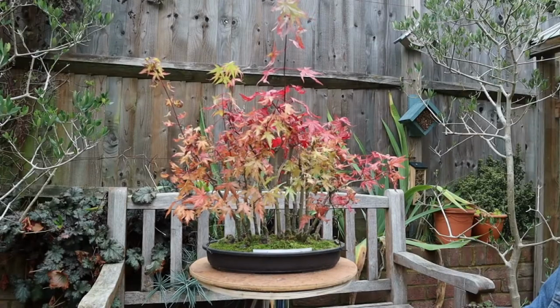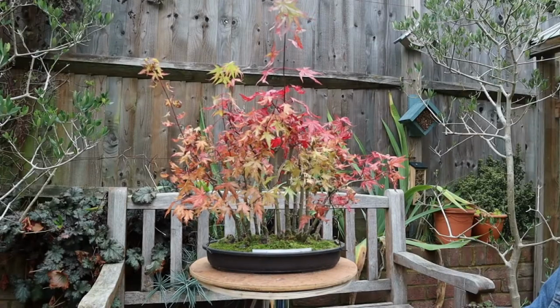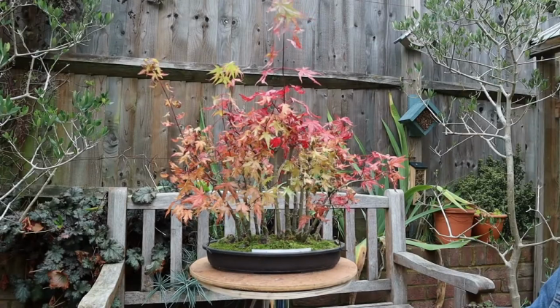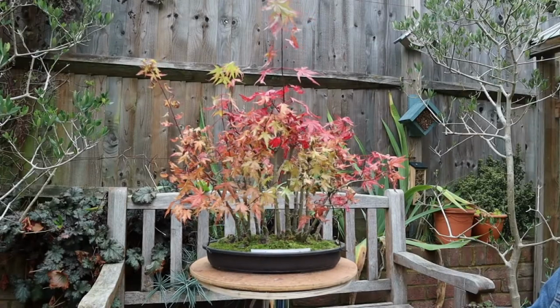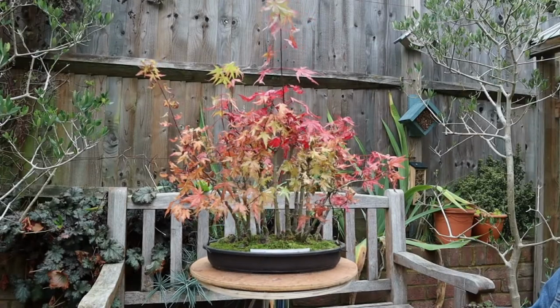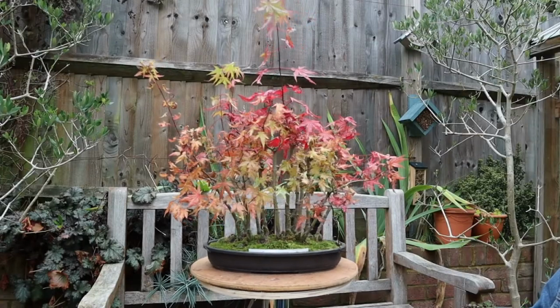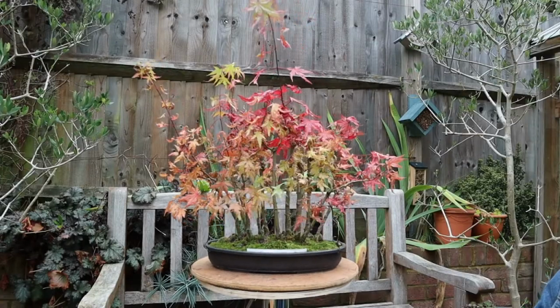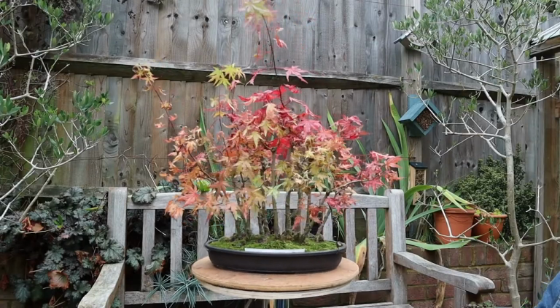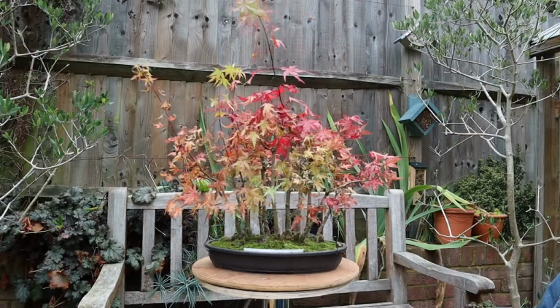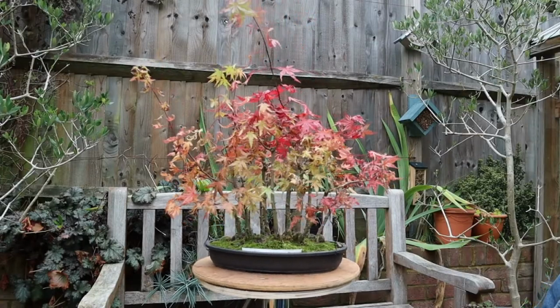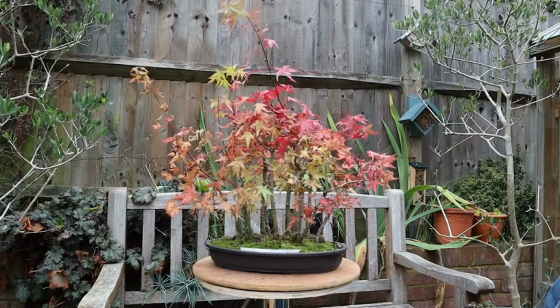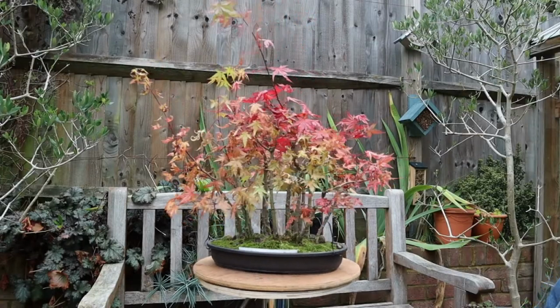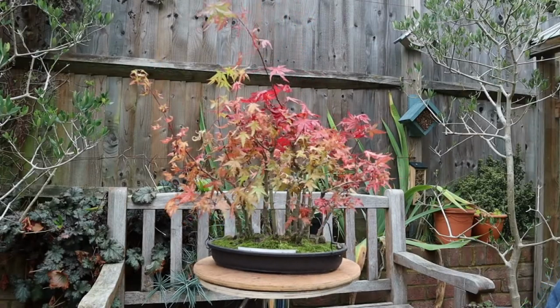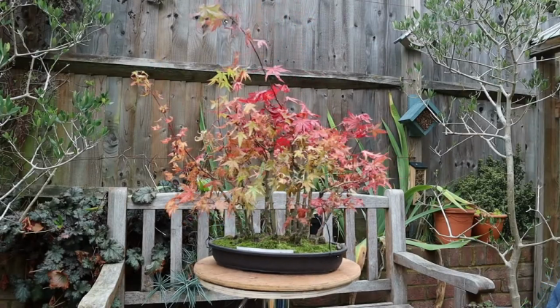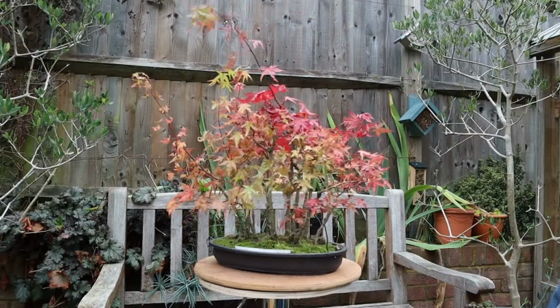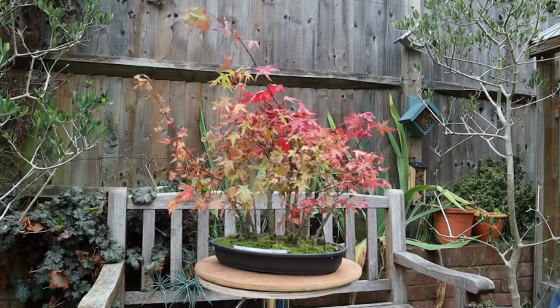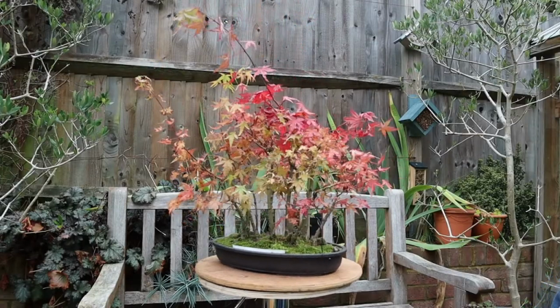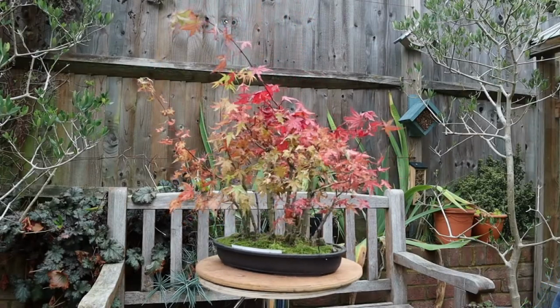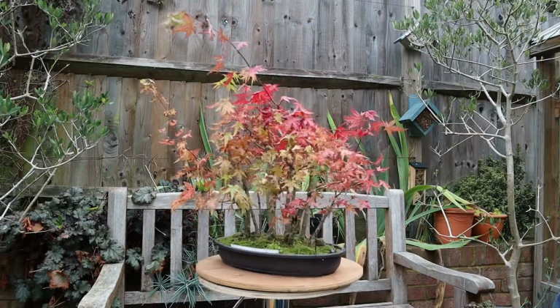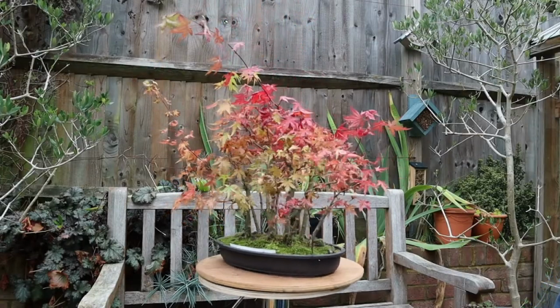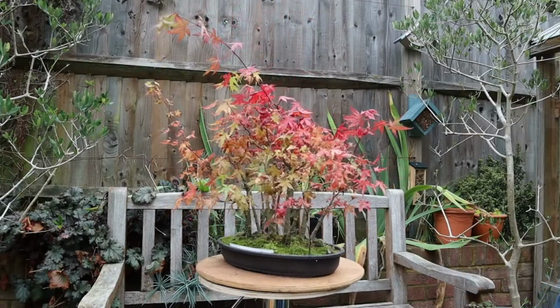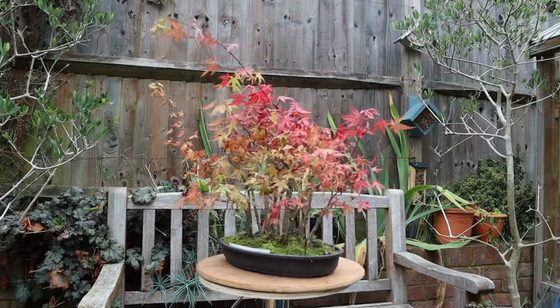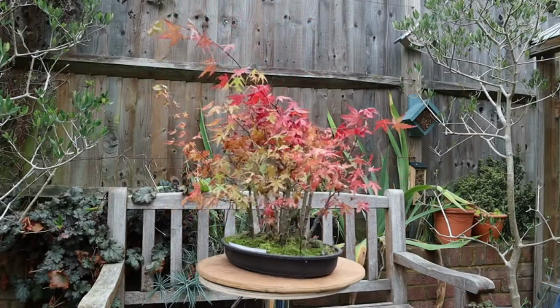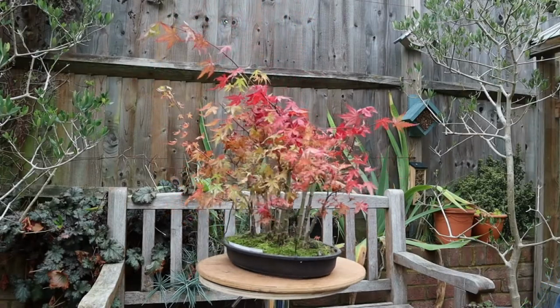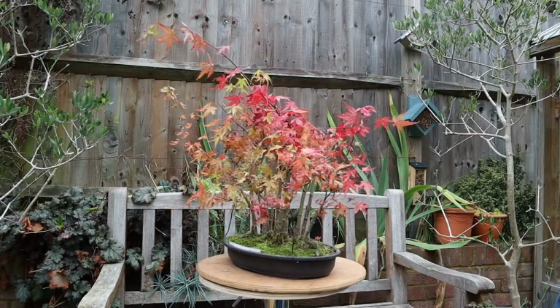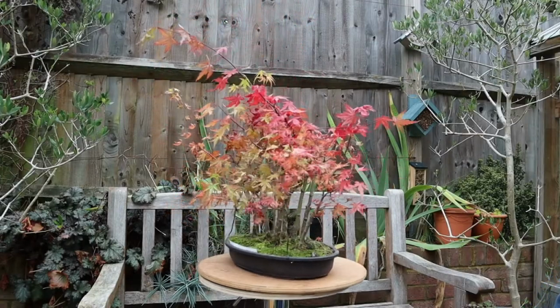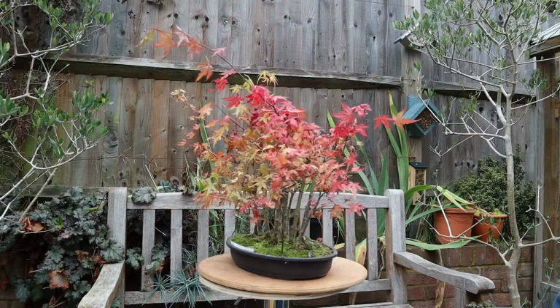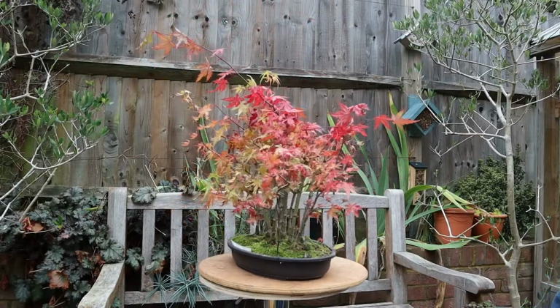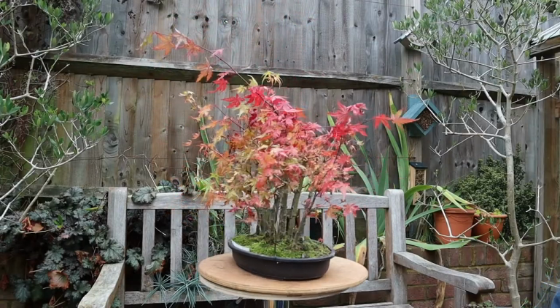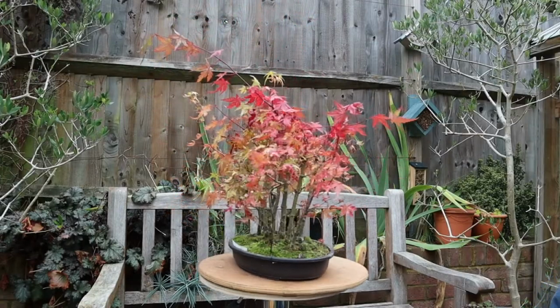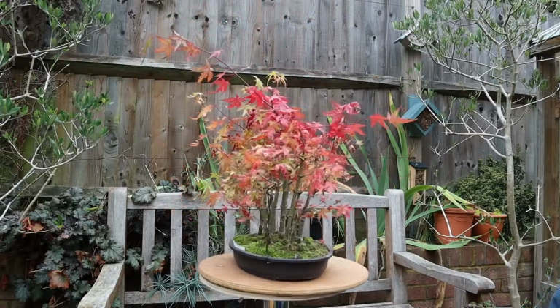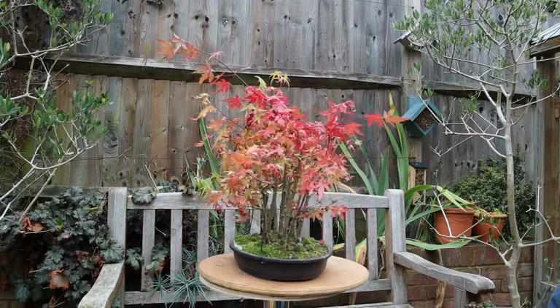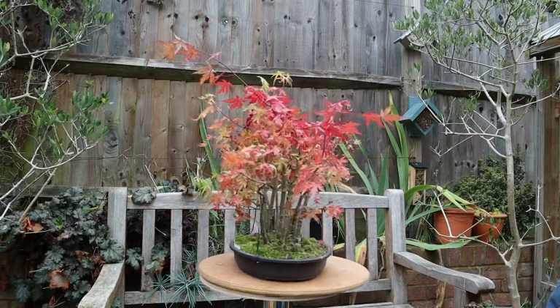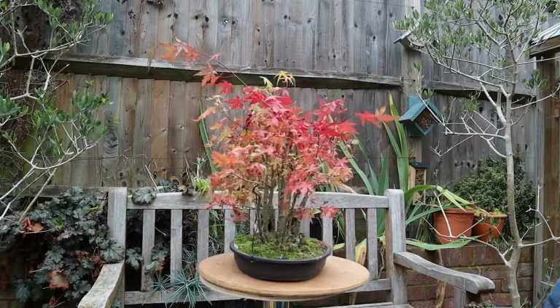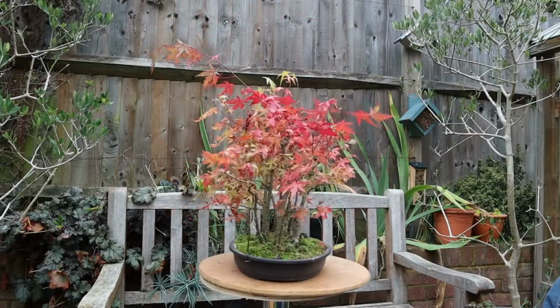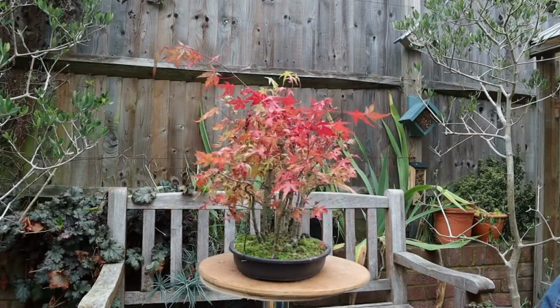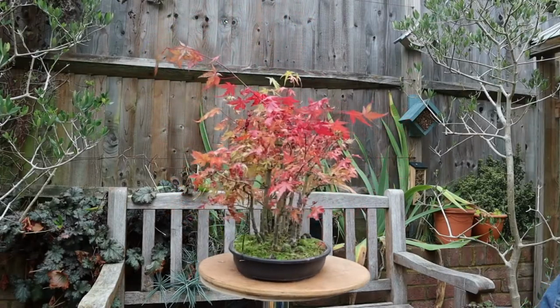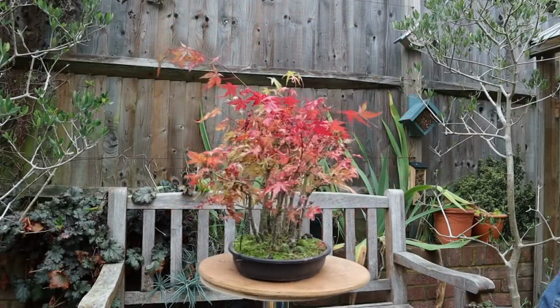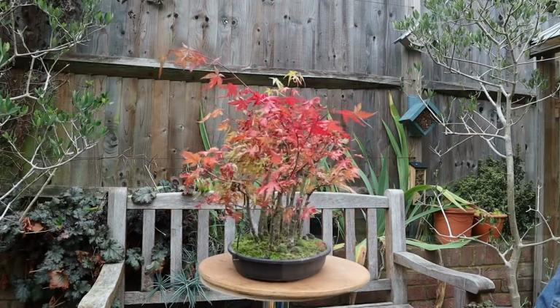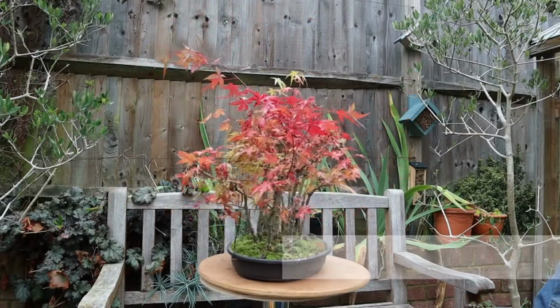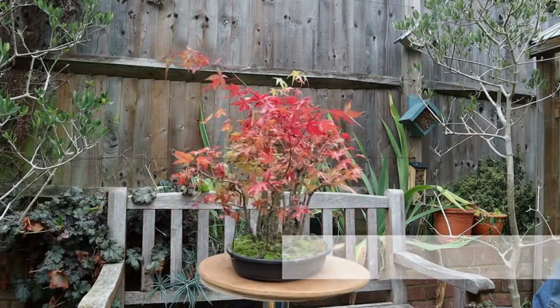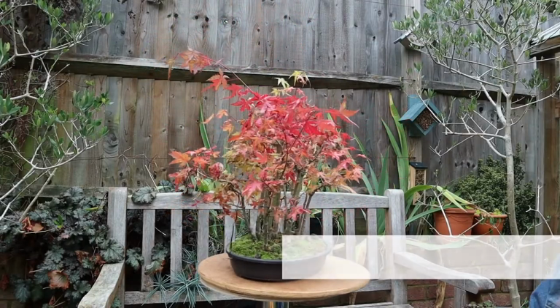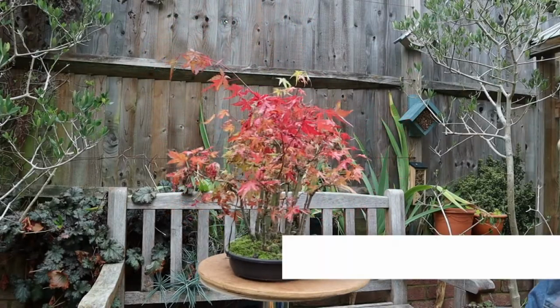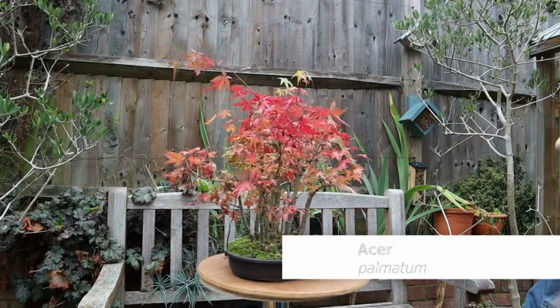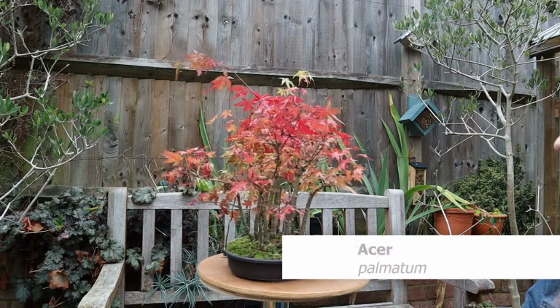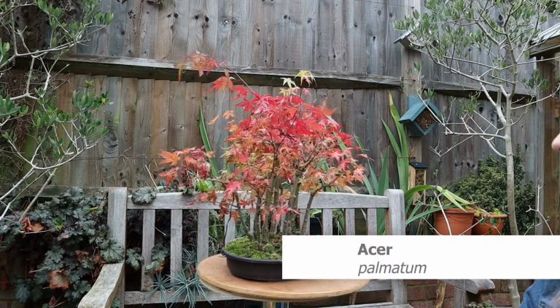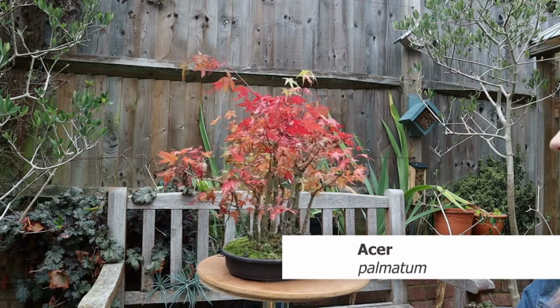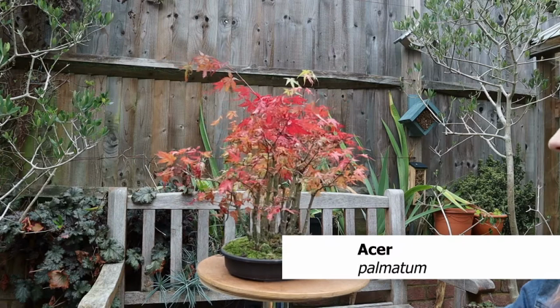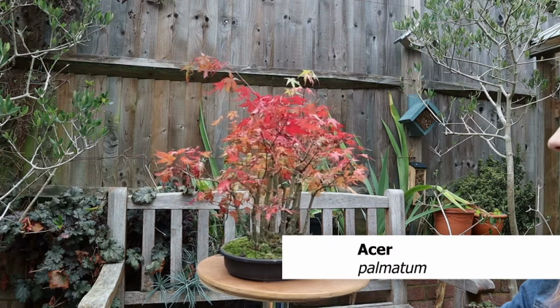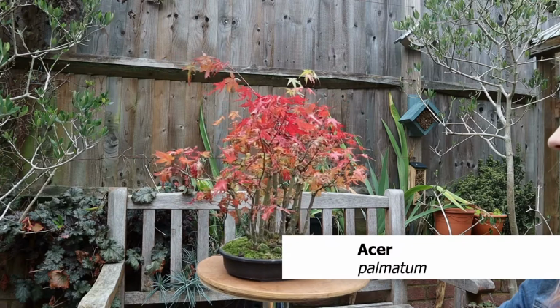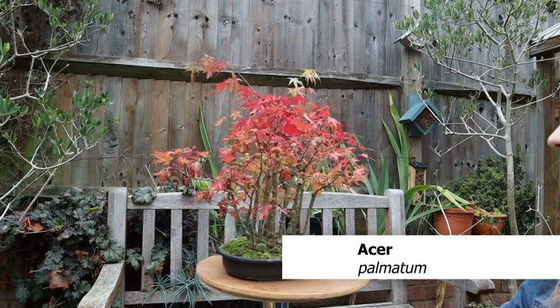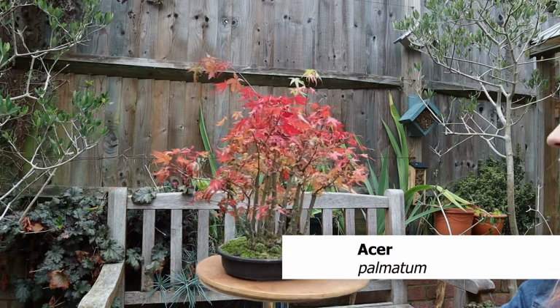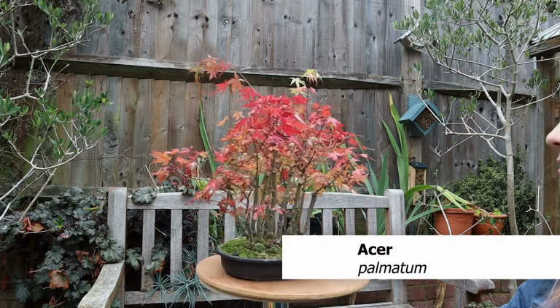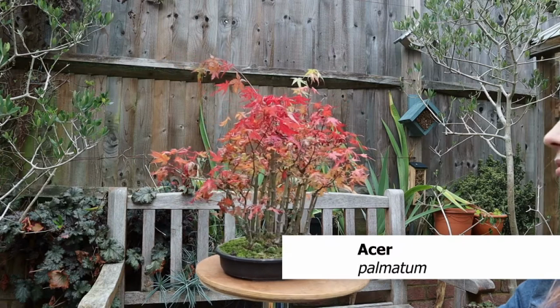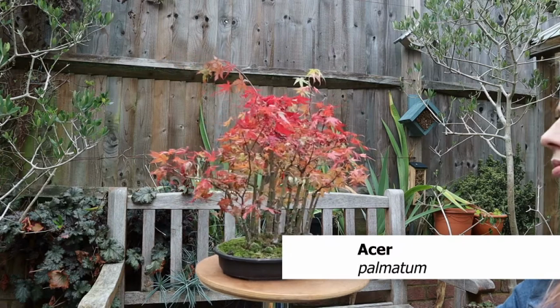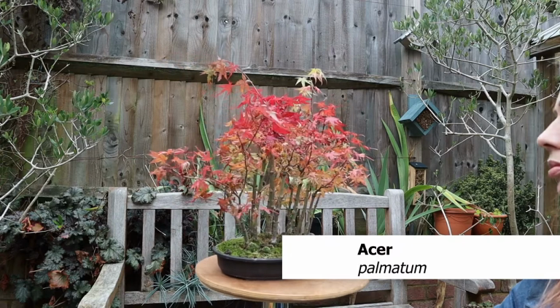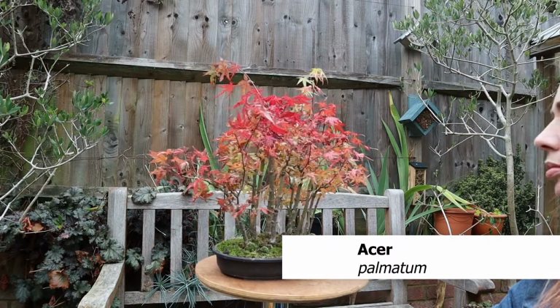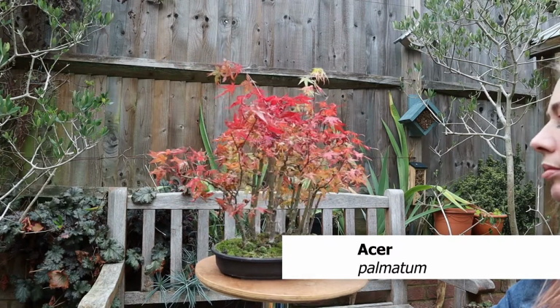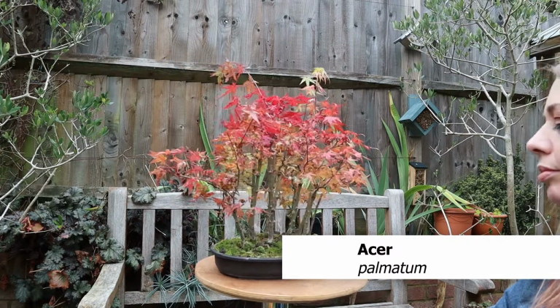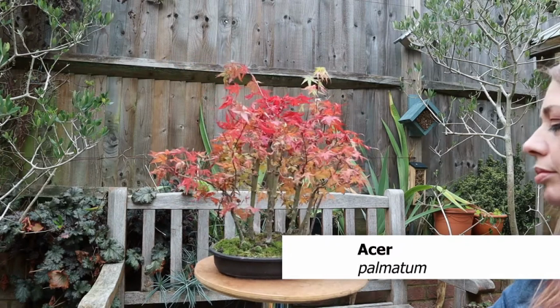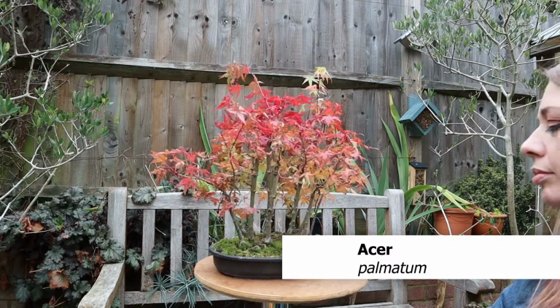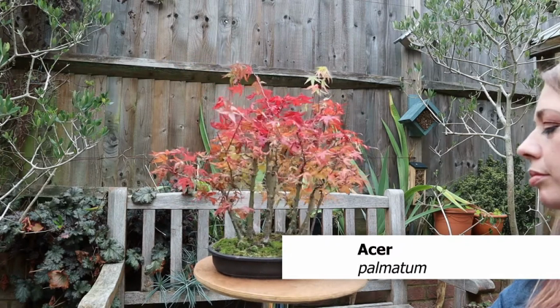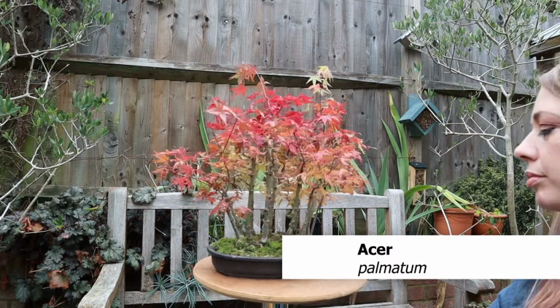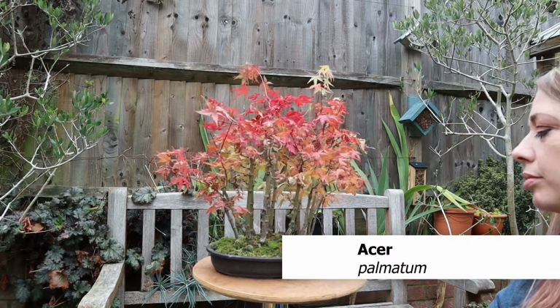This is my maple forest which I bought from Ken at Windybanks Bonsai Nursery in Carshalton in Surrey.